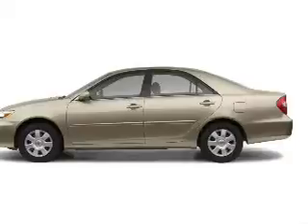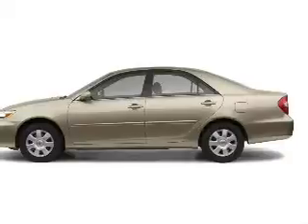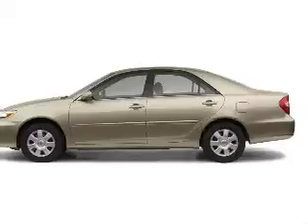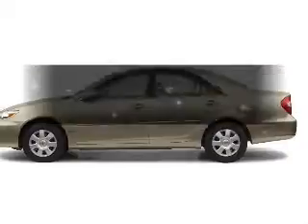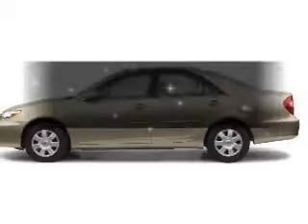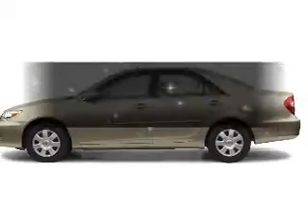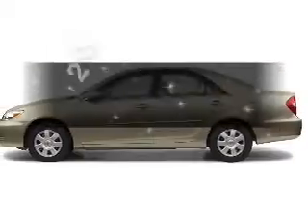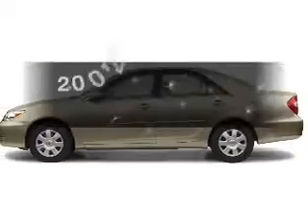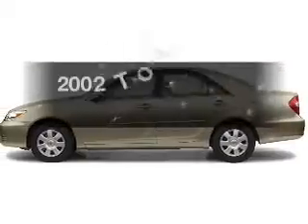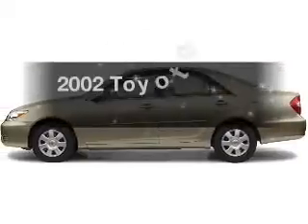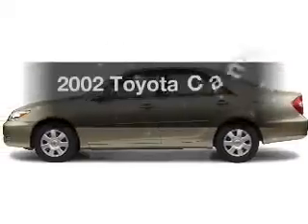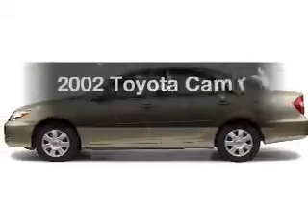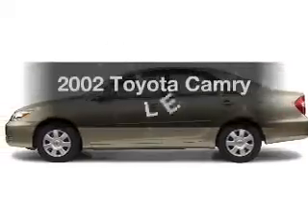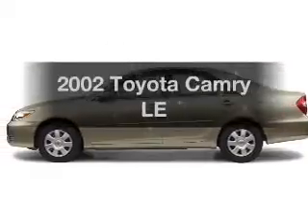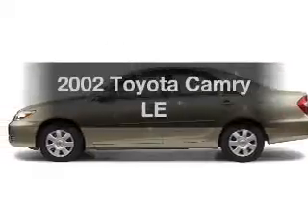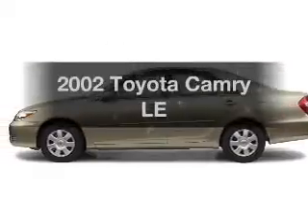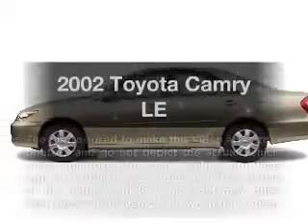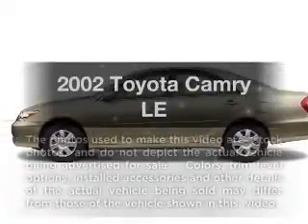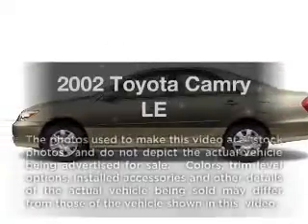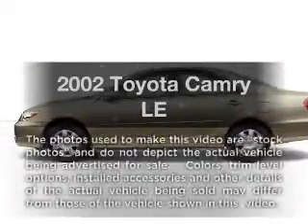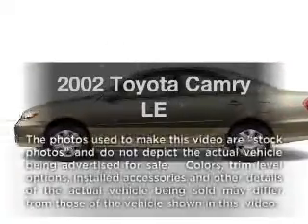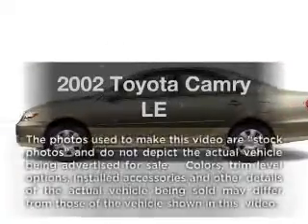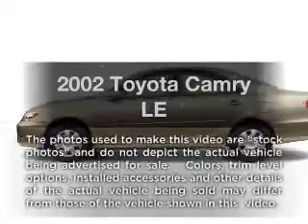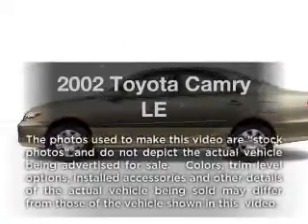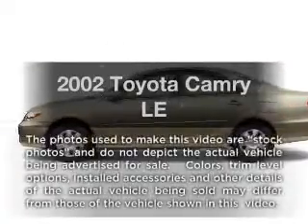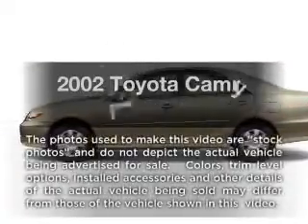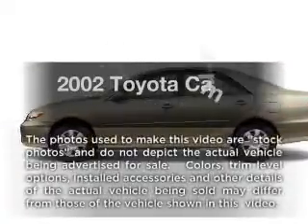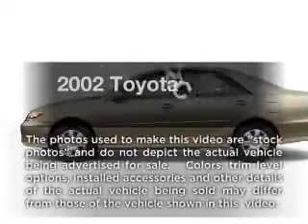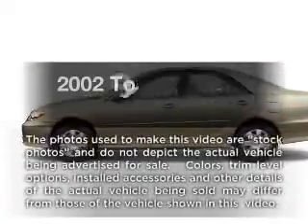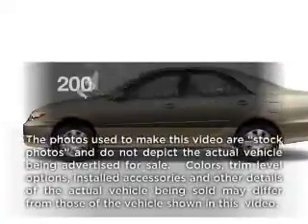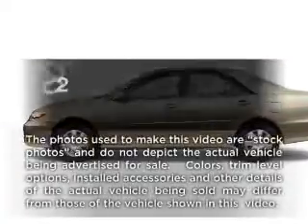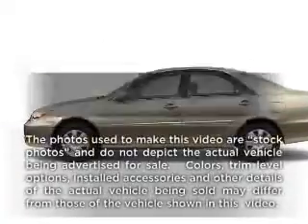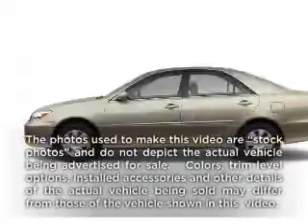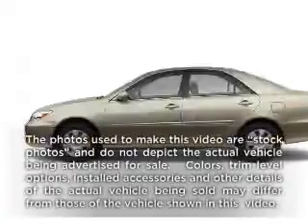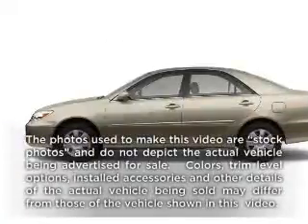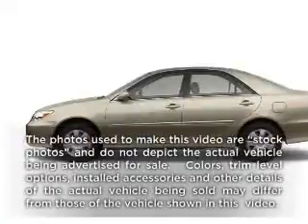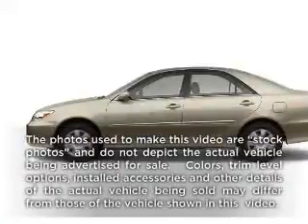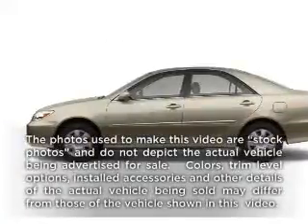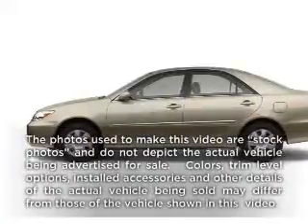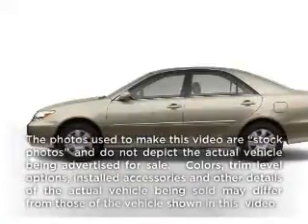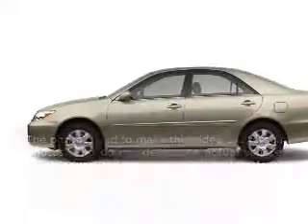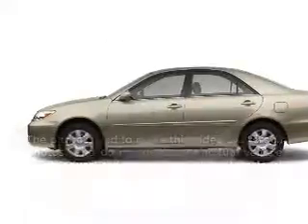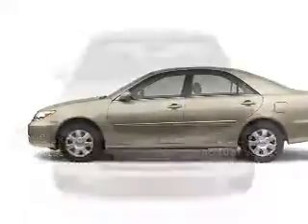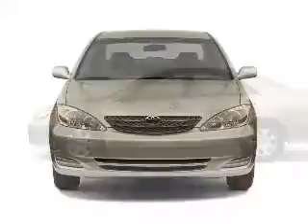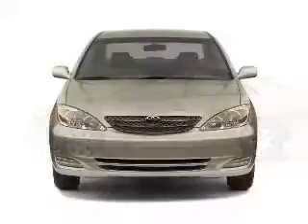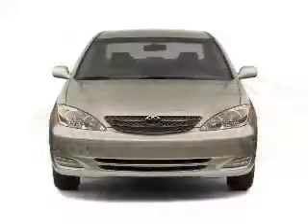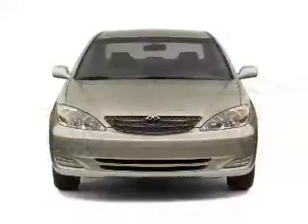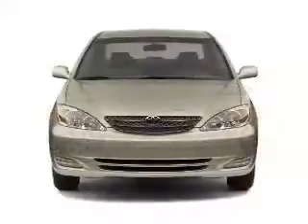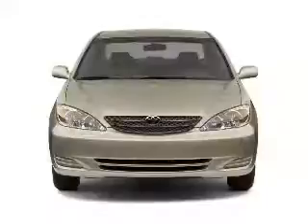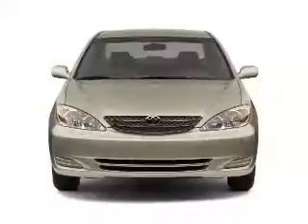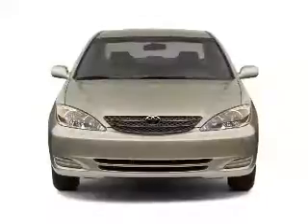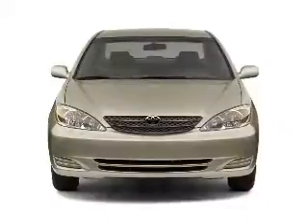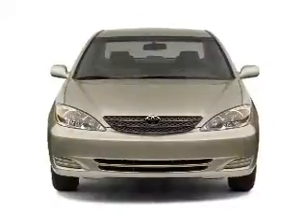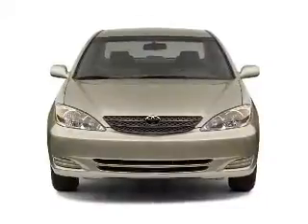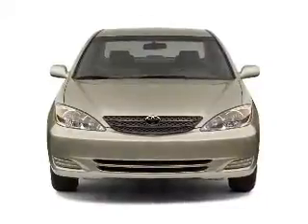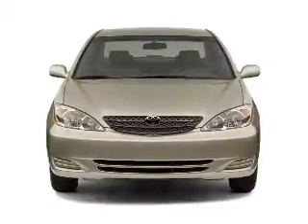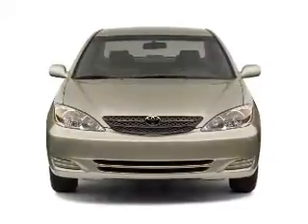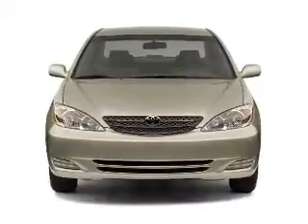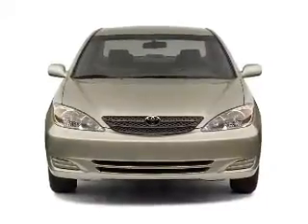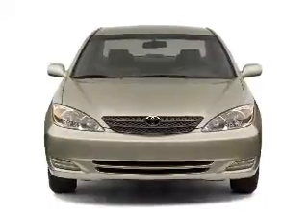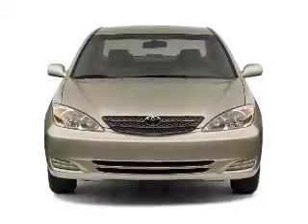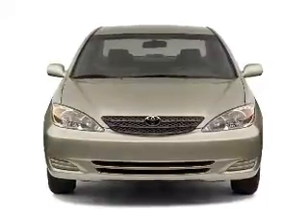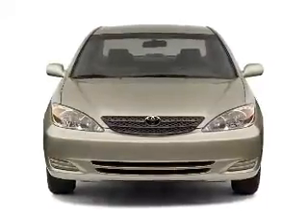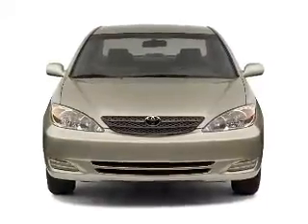Get noticed in this 2002 Toyota Camry. Everything you need under one roof with this great vehicle.